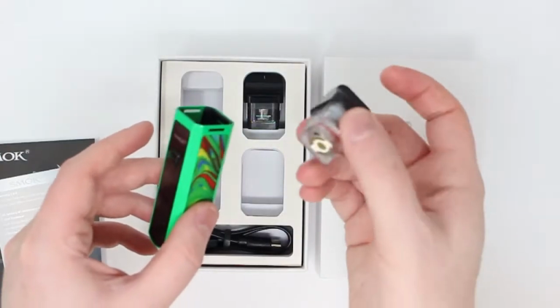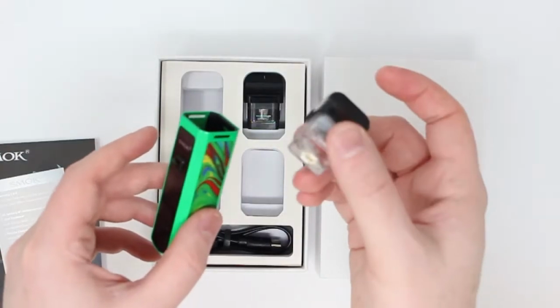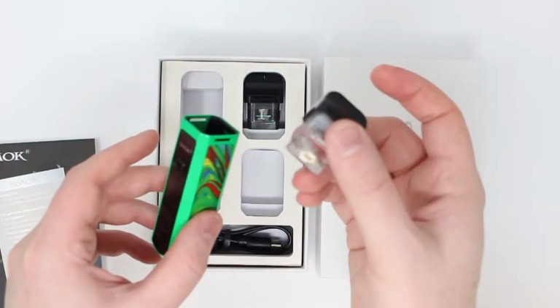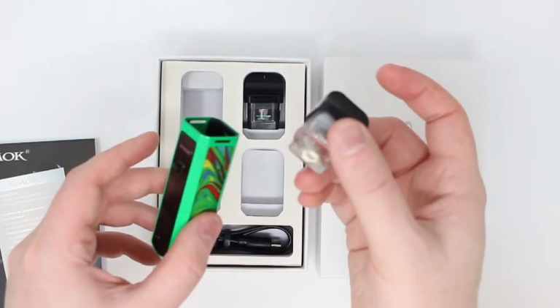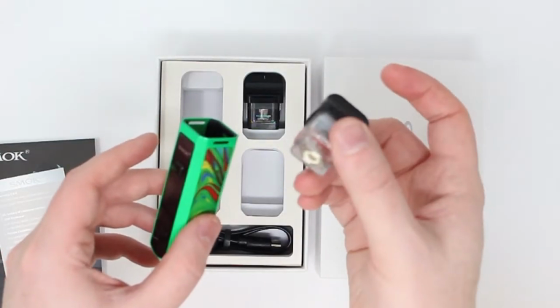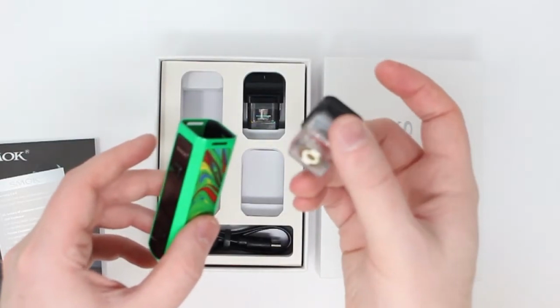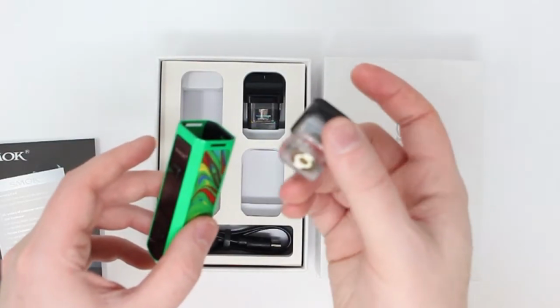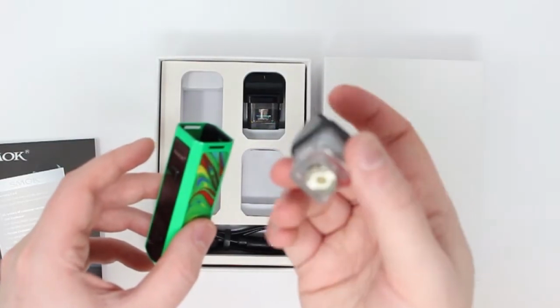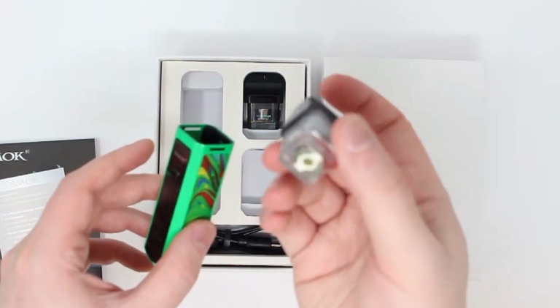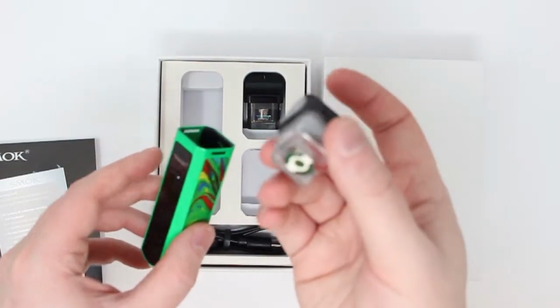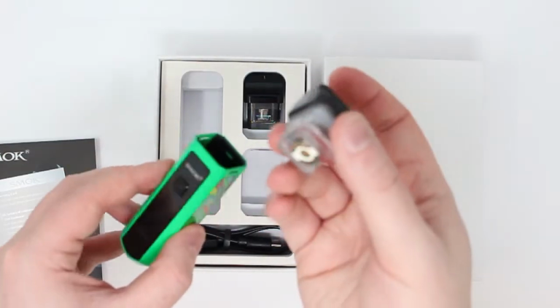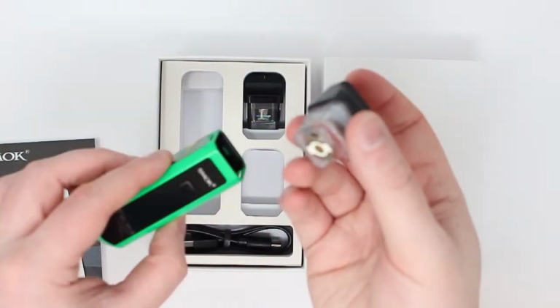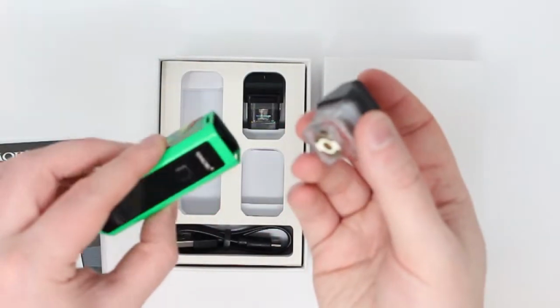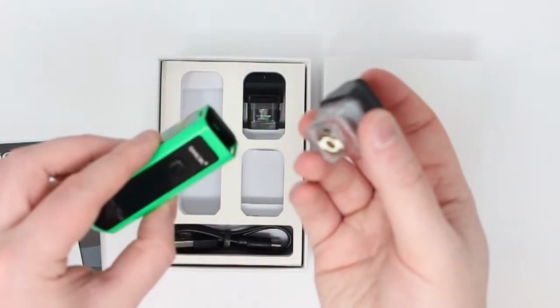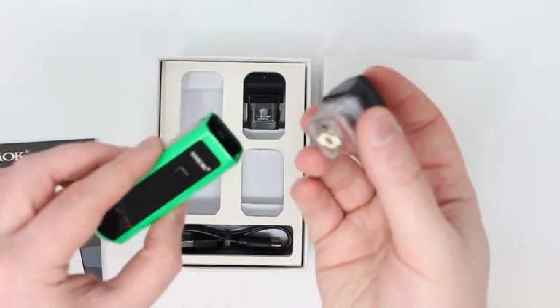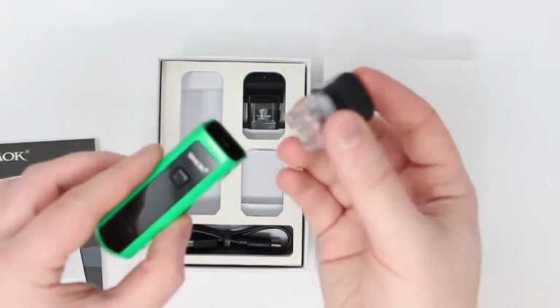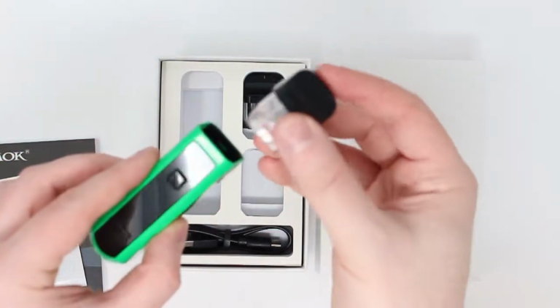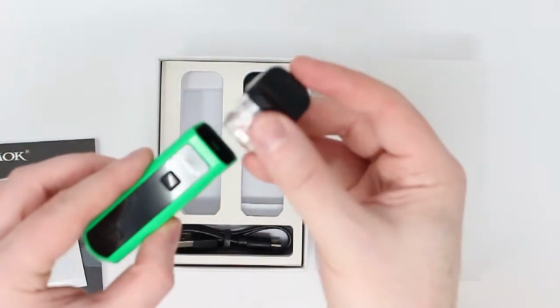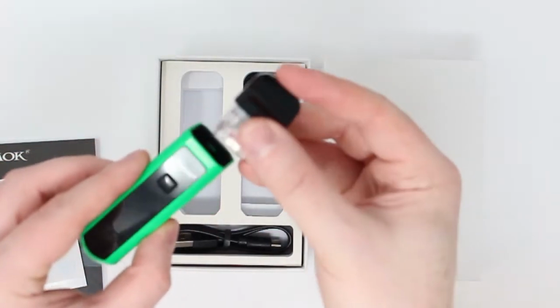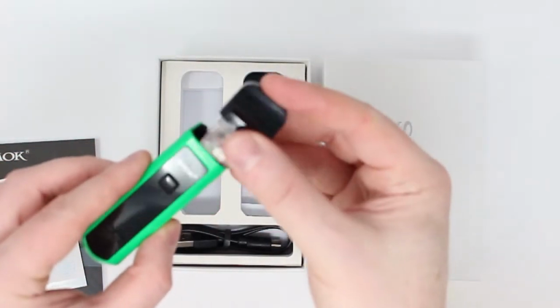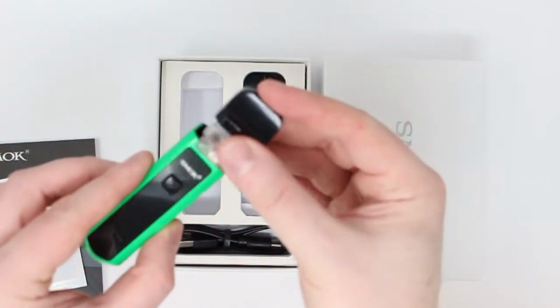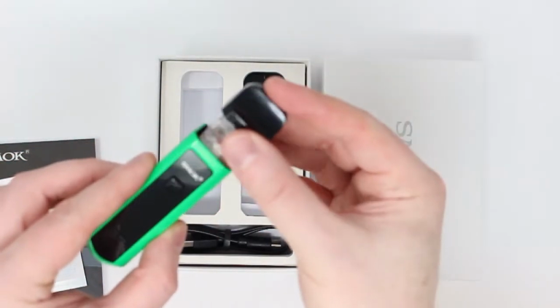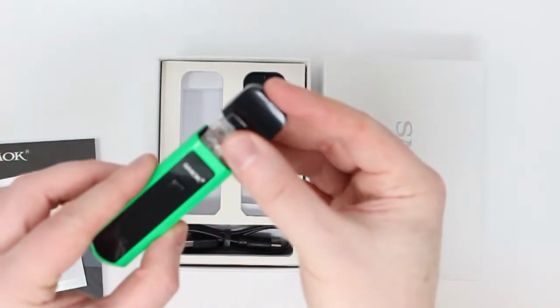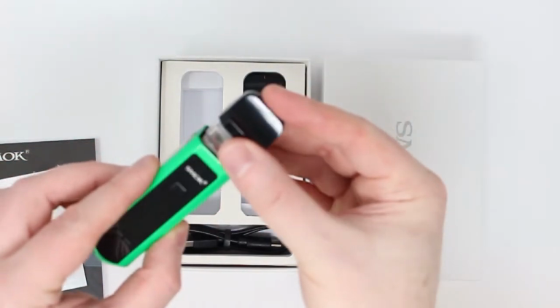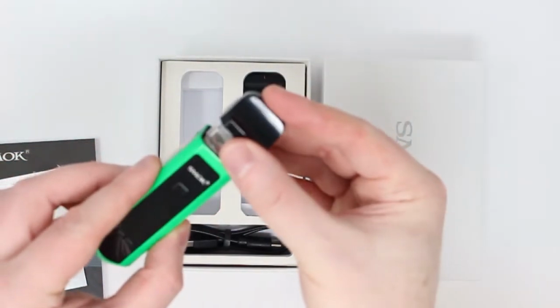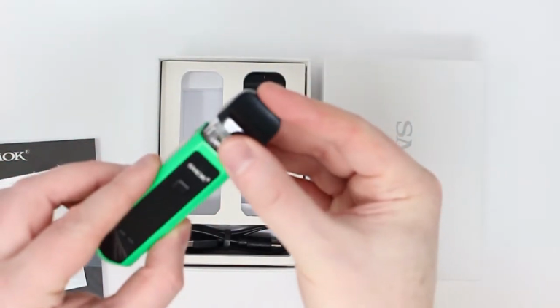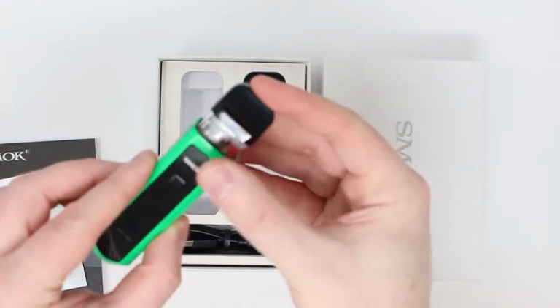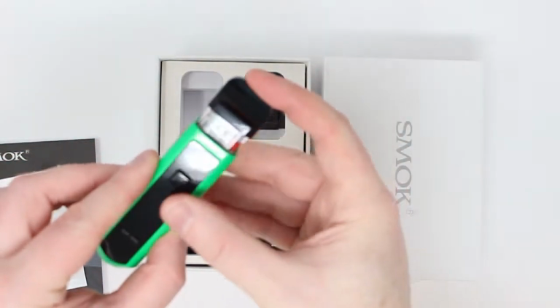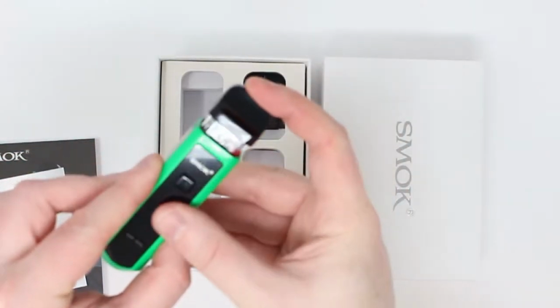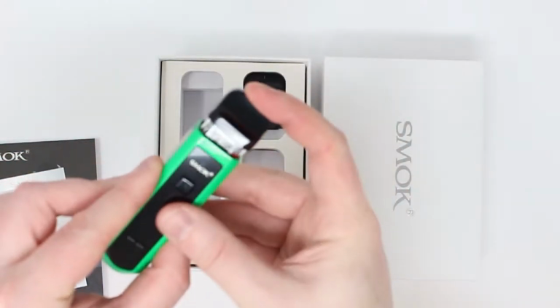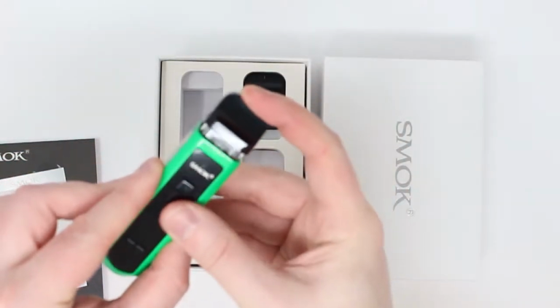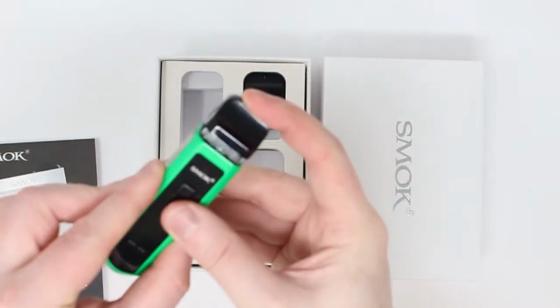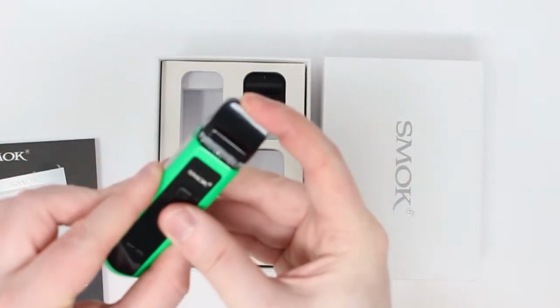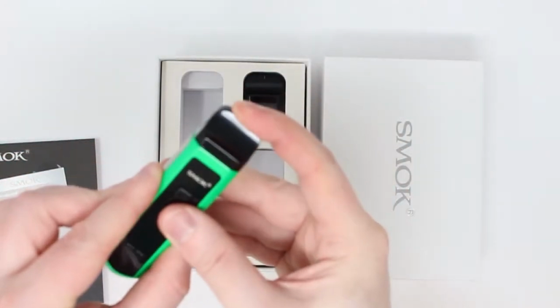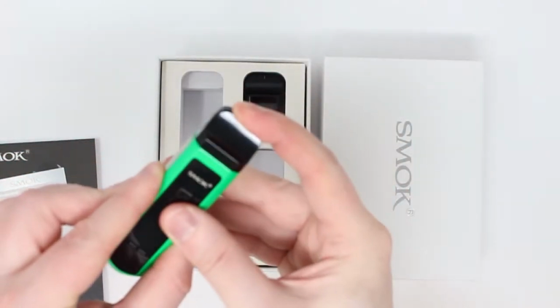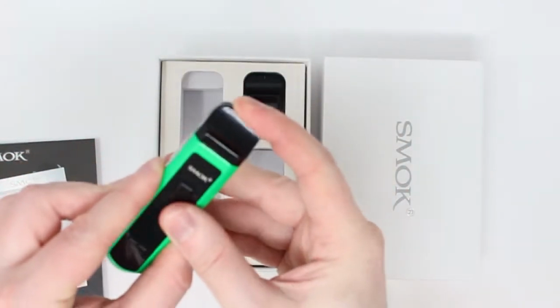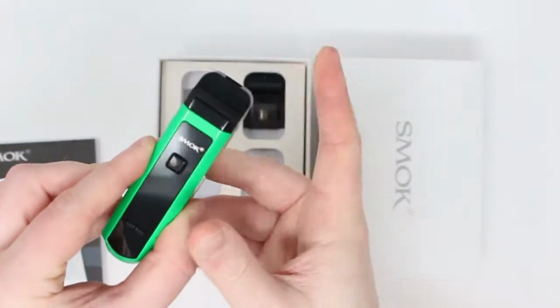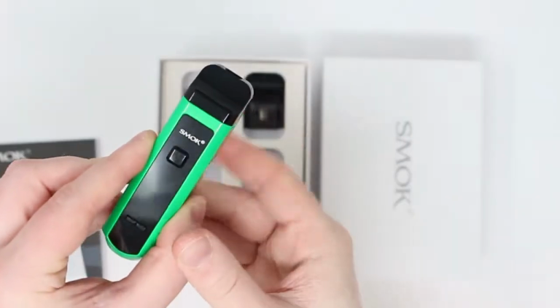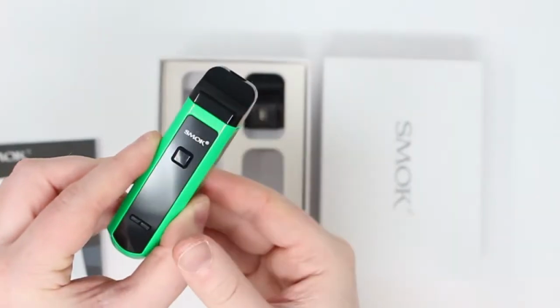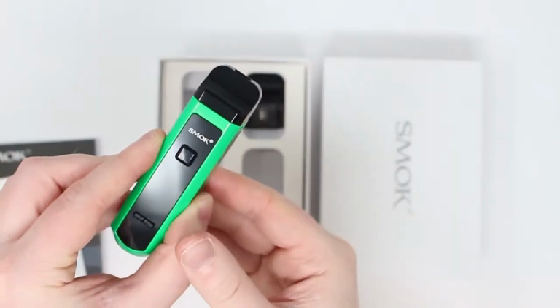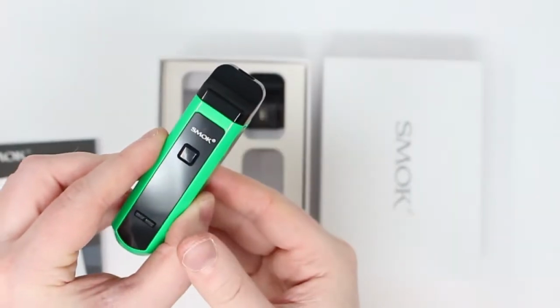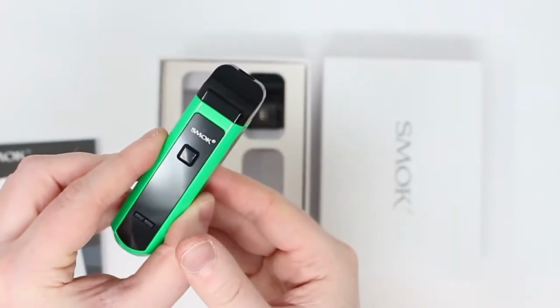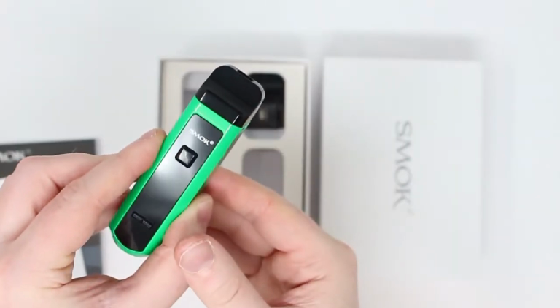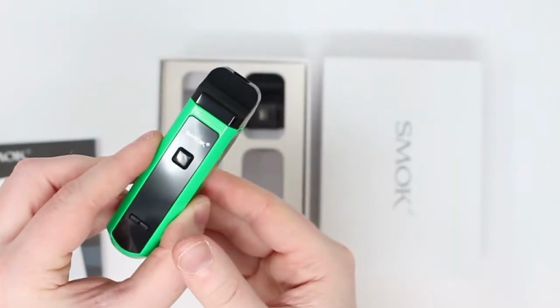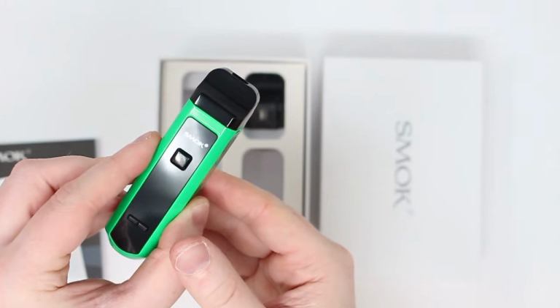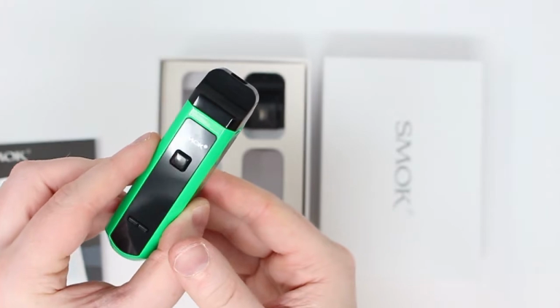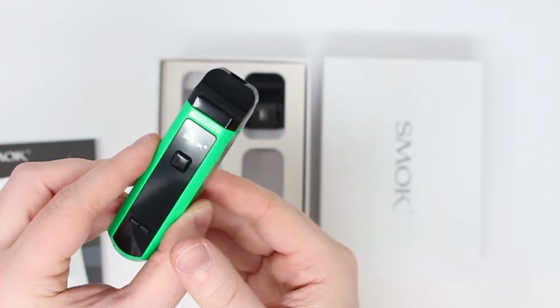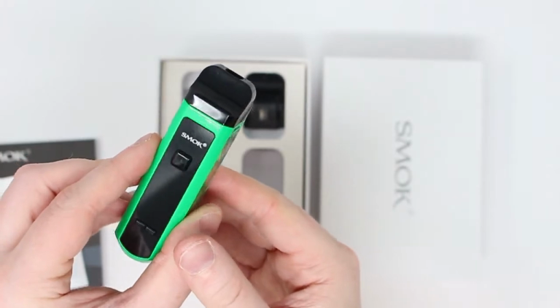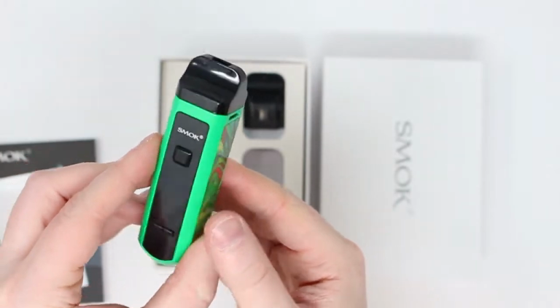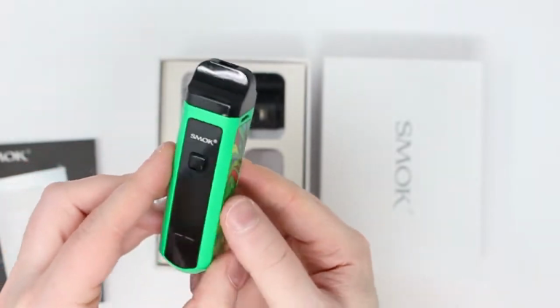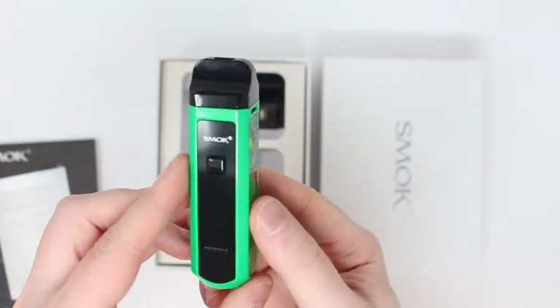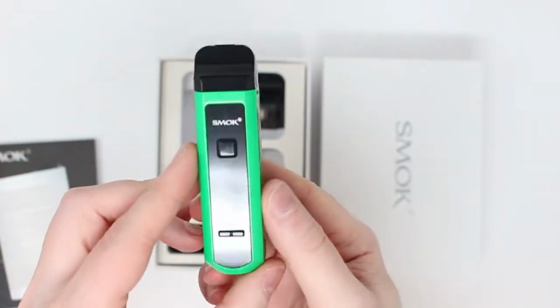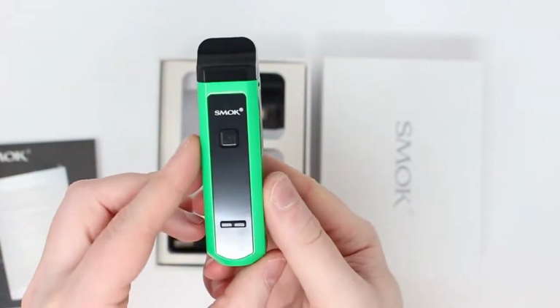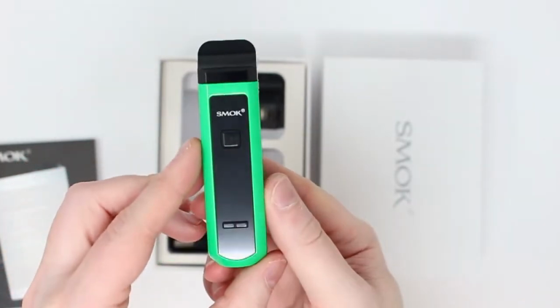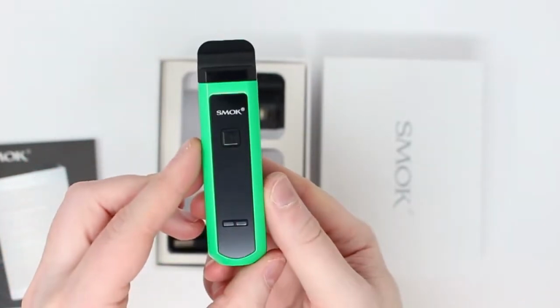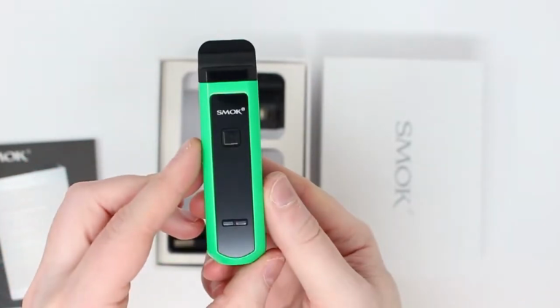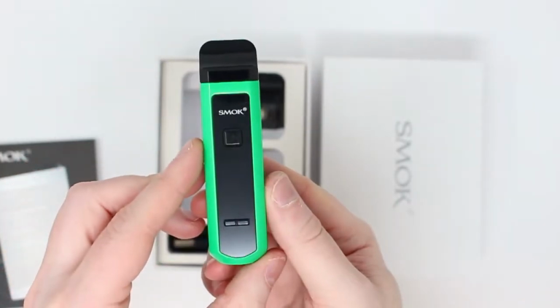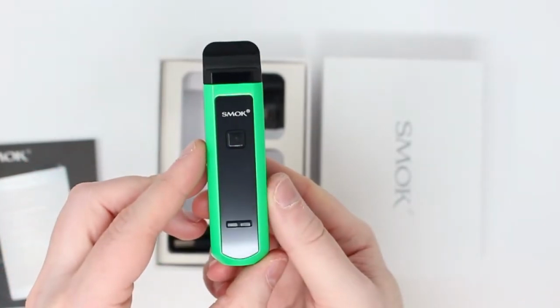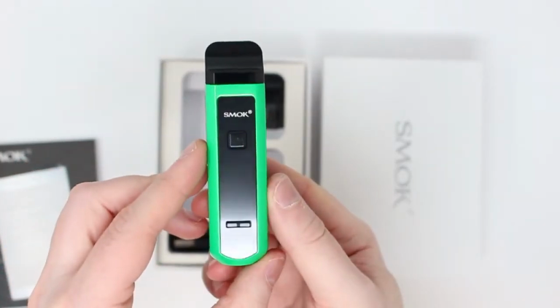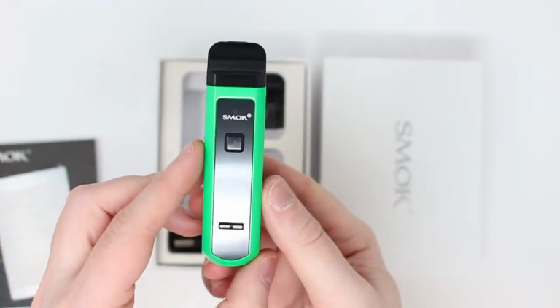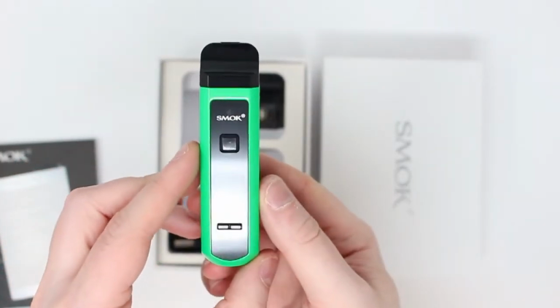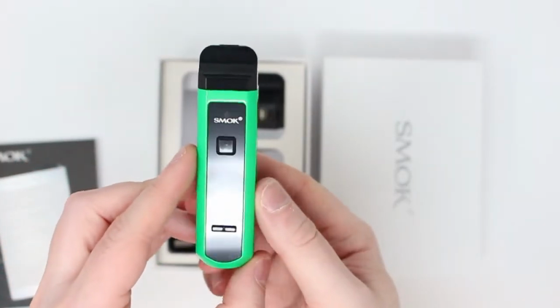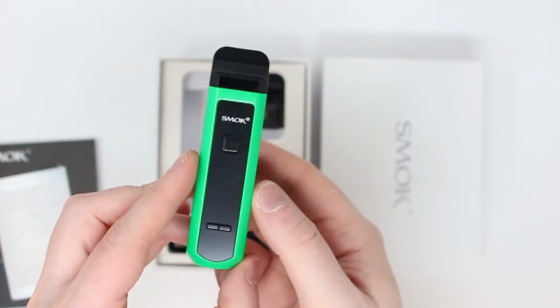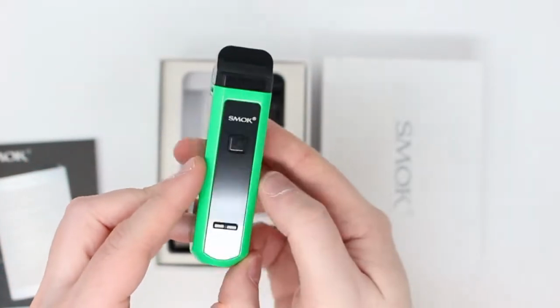That's been about 10 minutes now. So we're going to take the pod, clip it into the device, and that's us ready to go.